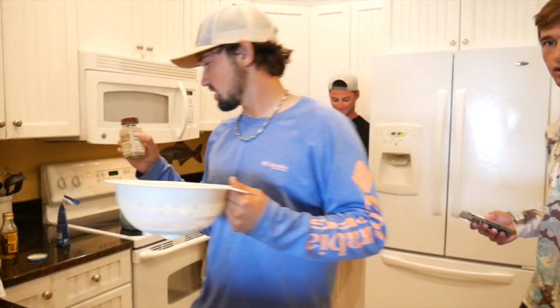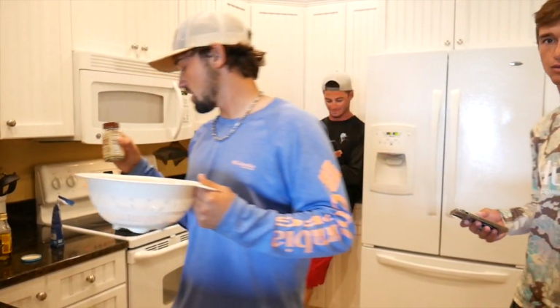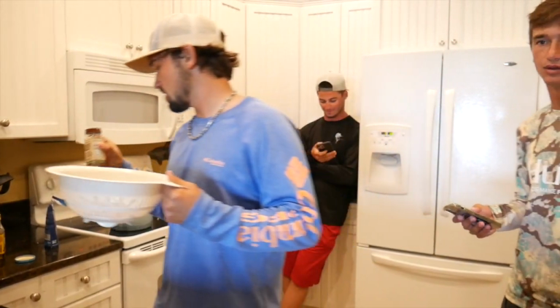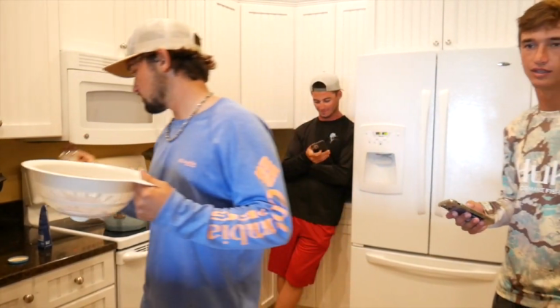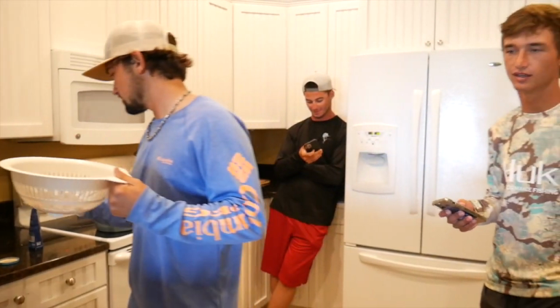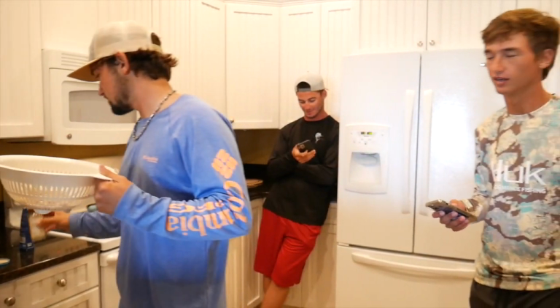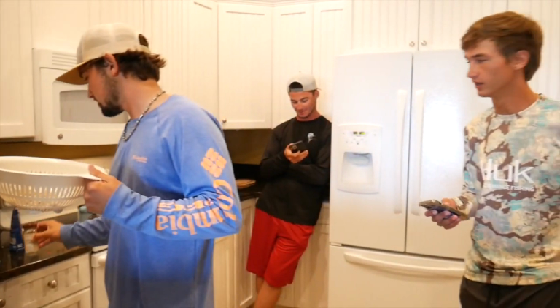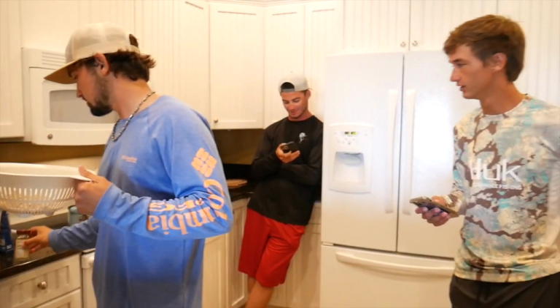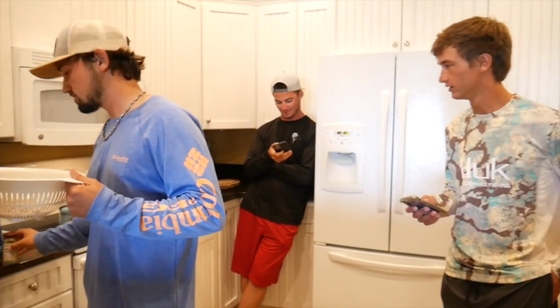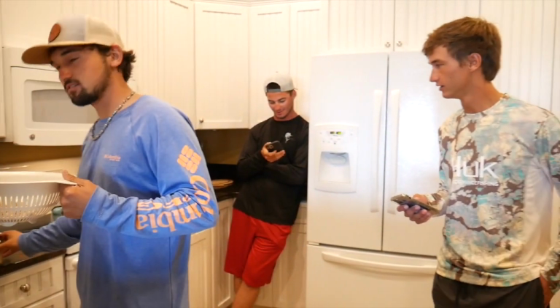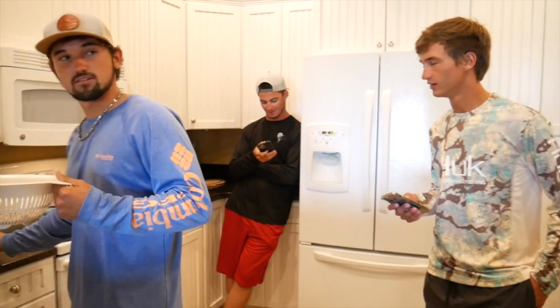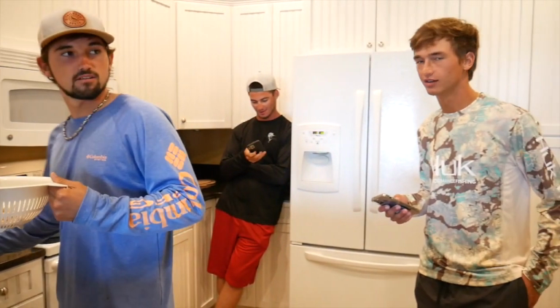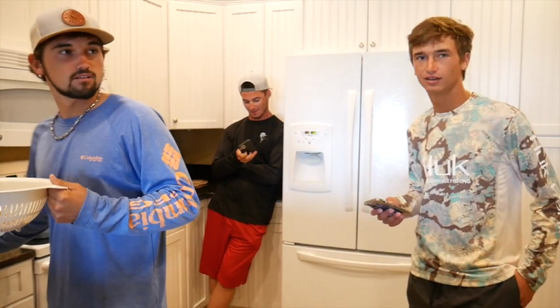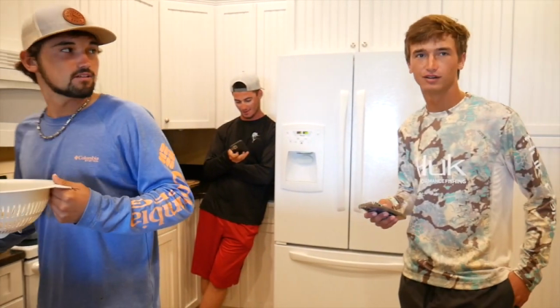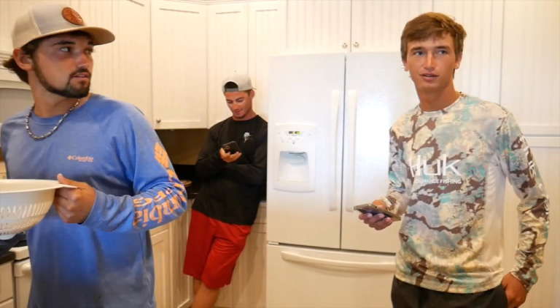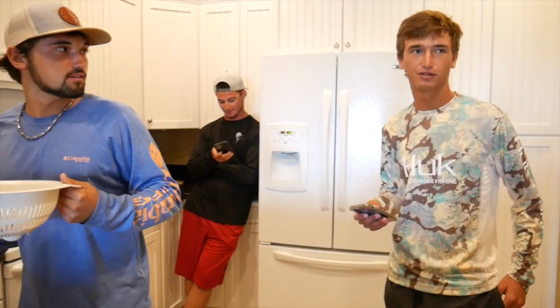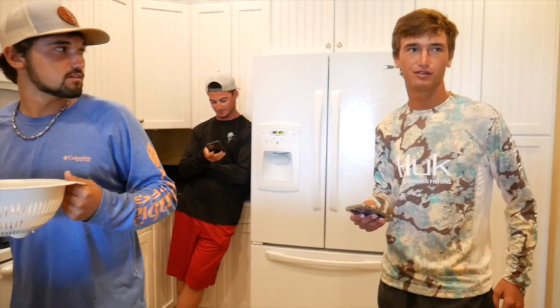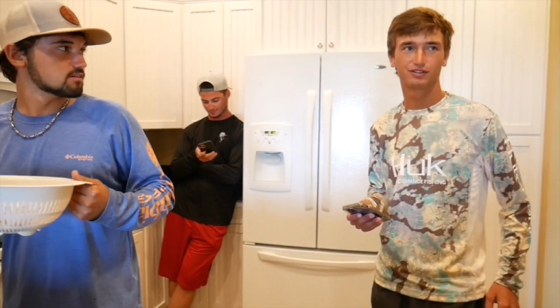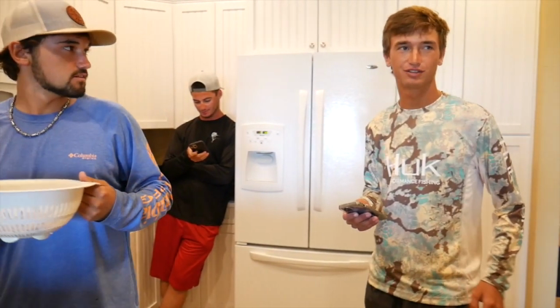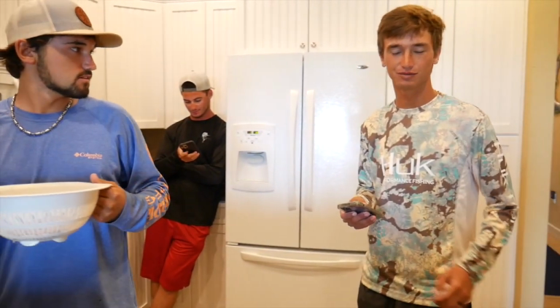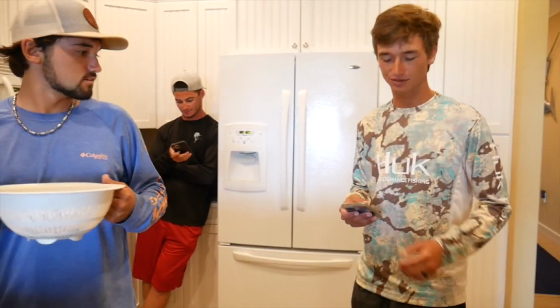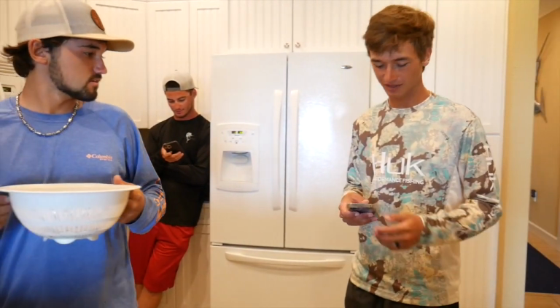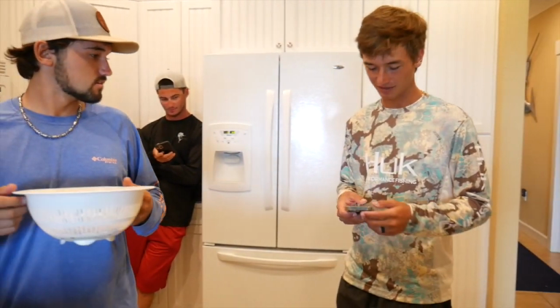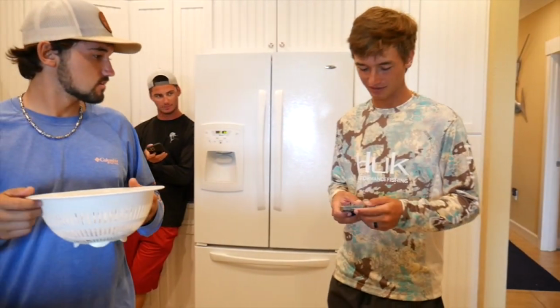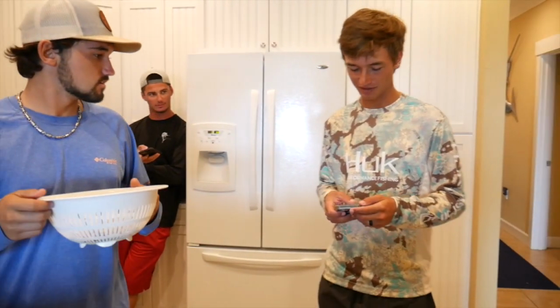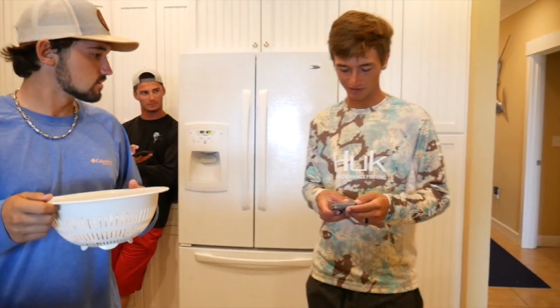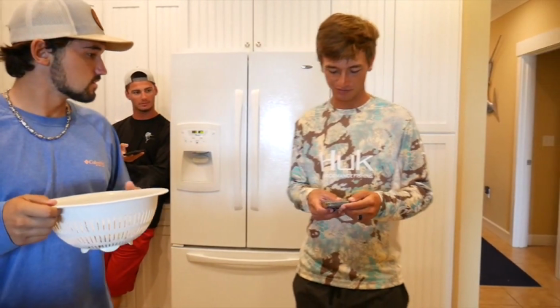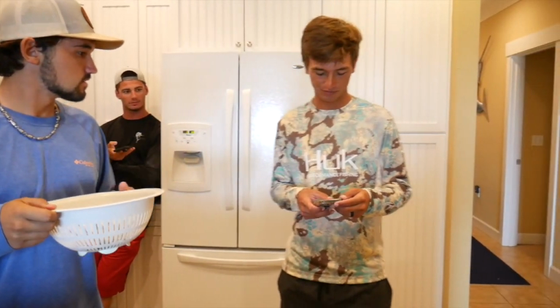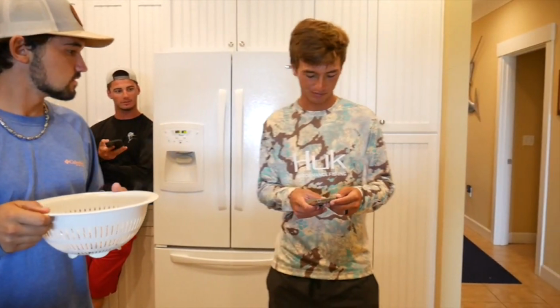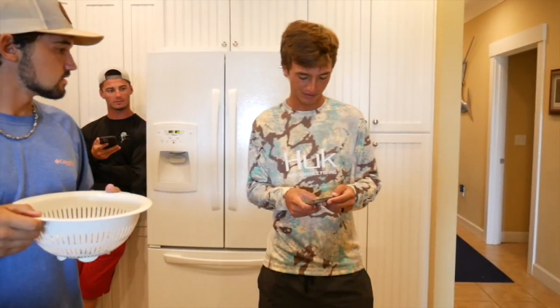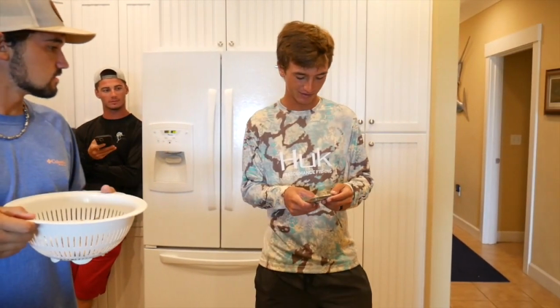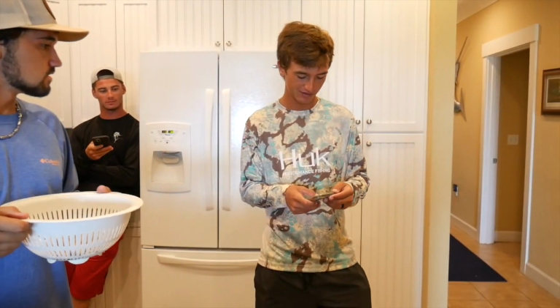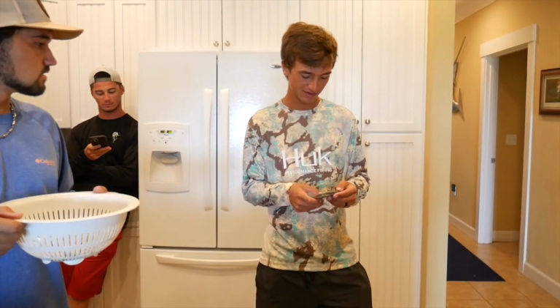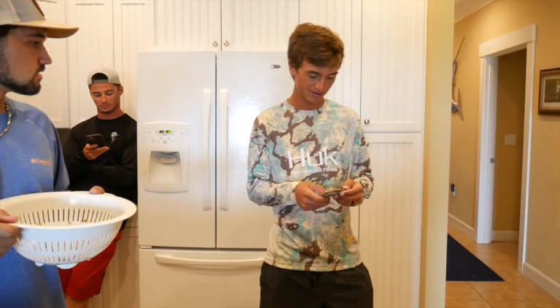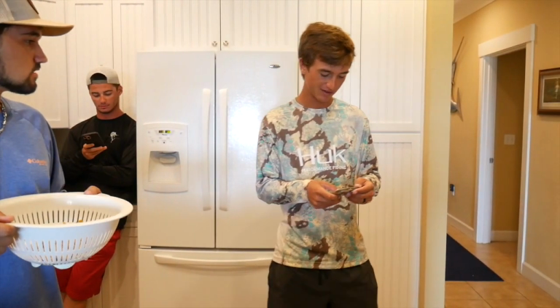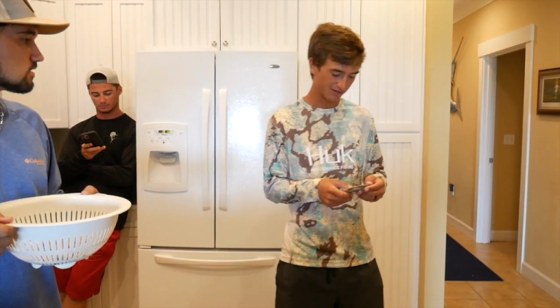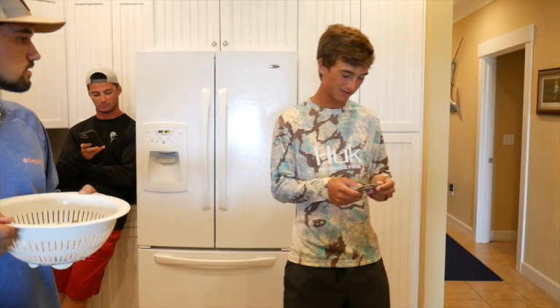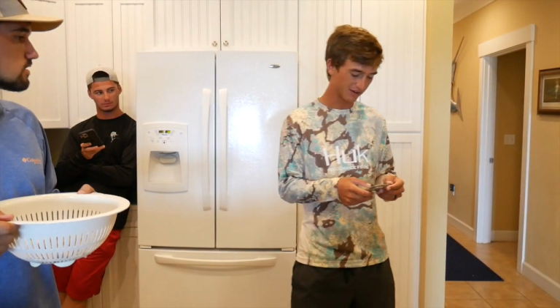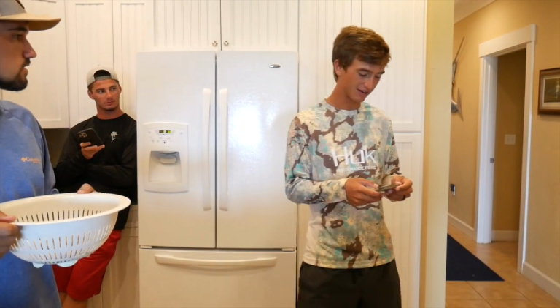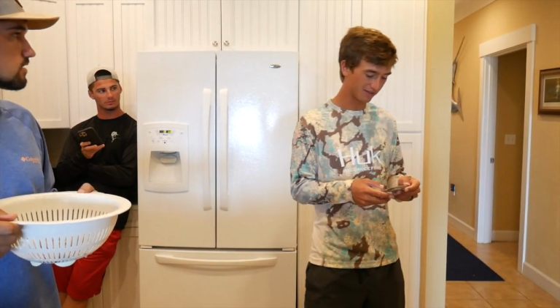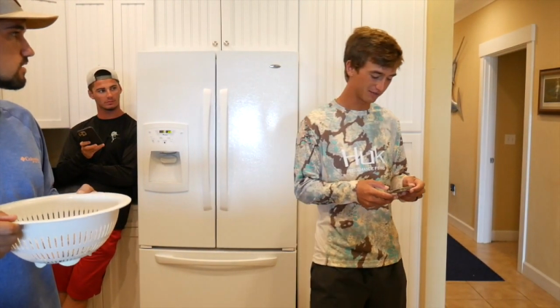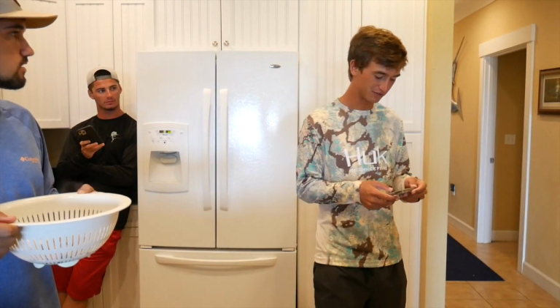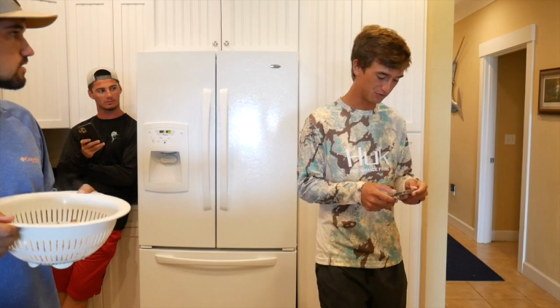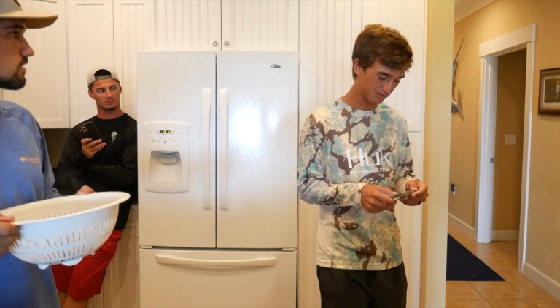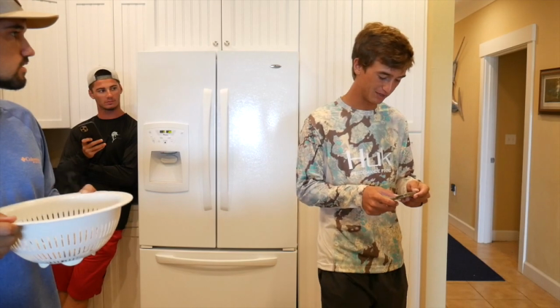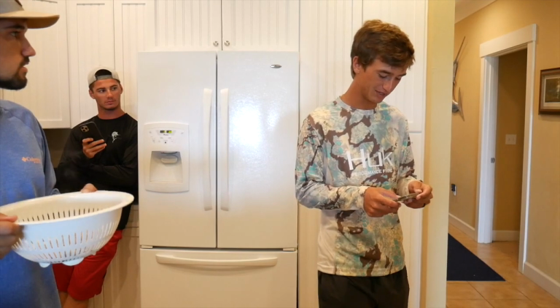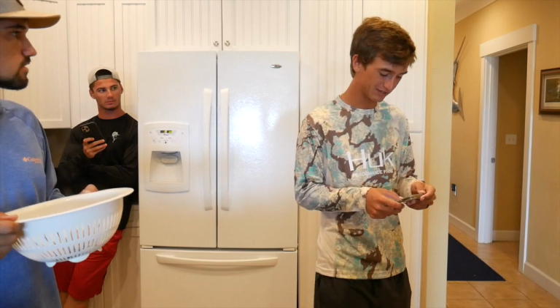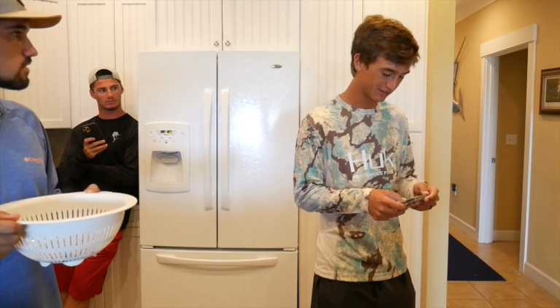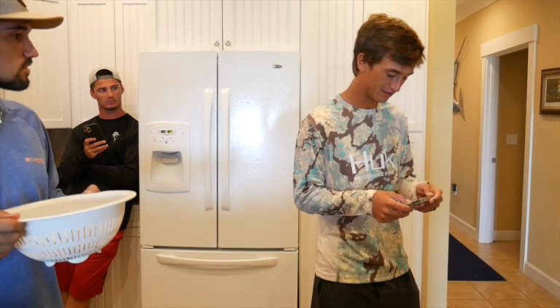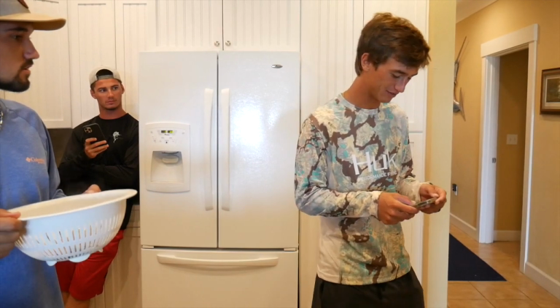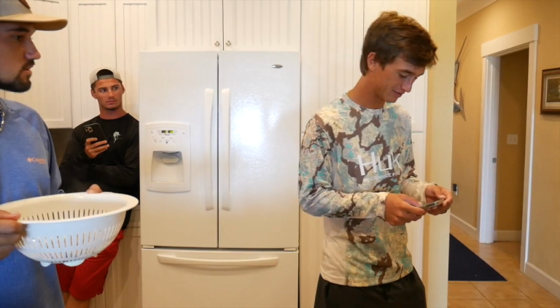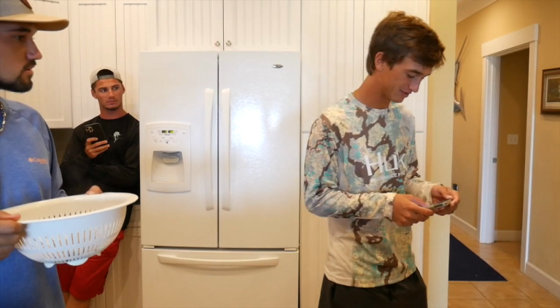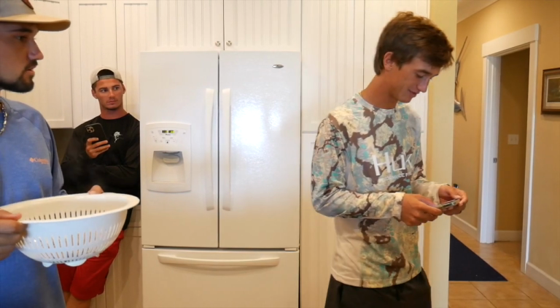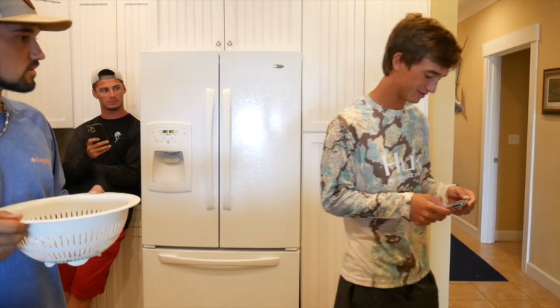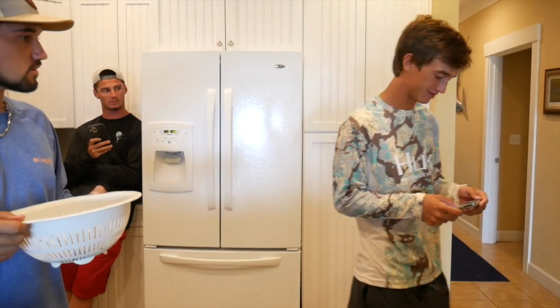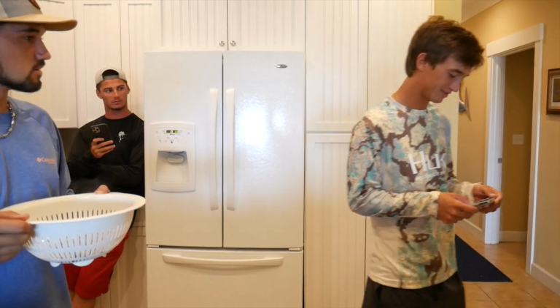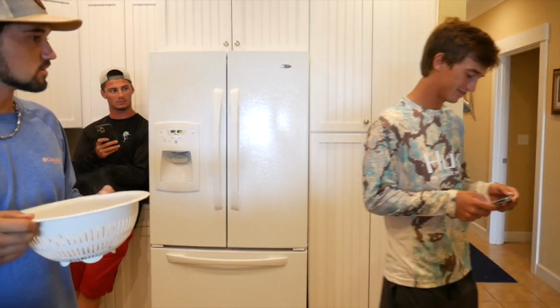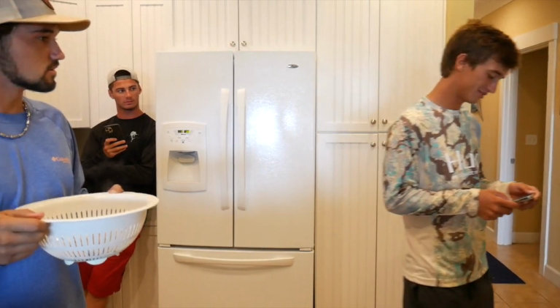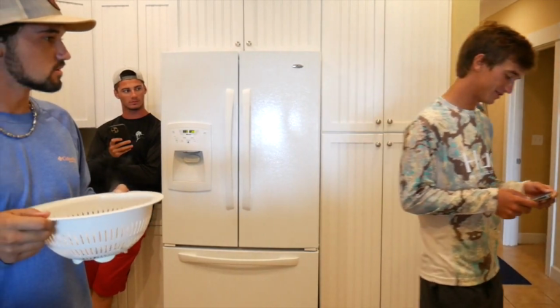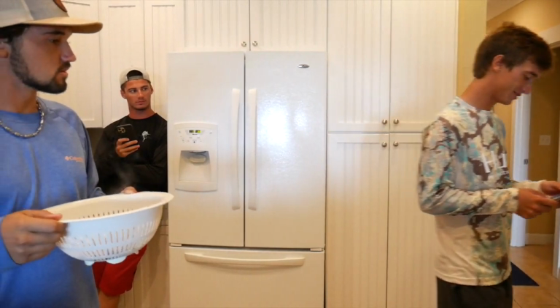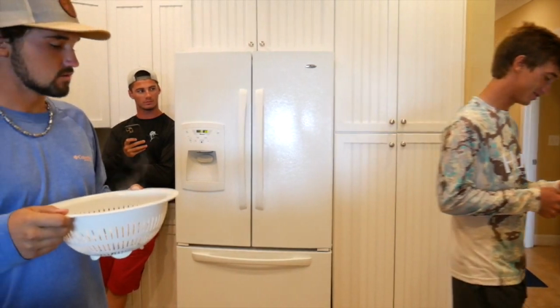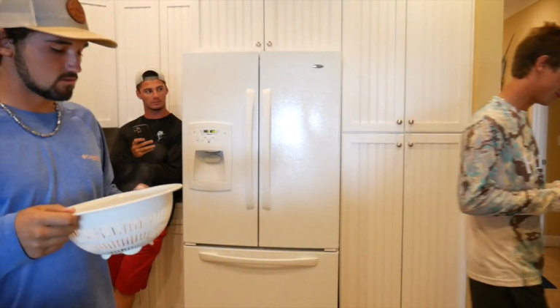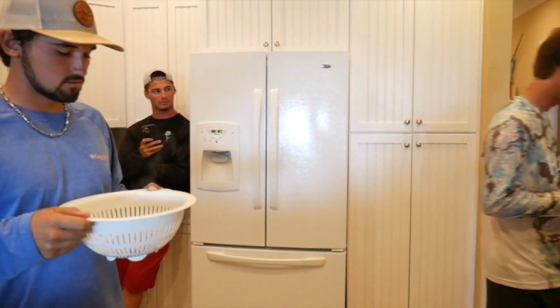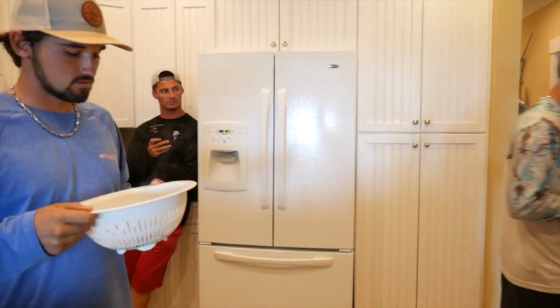Oh my god. Hold on, someone's going to take over for me — I forgot how to zoom in again. Thank you.